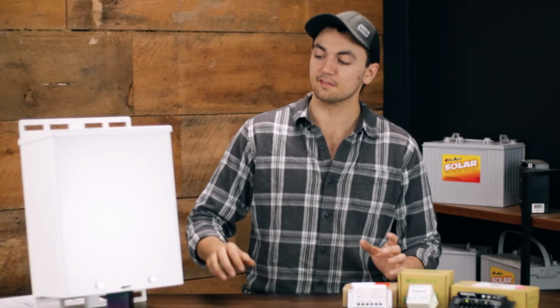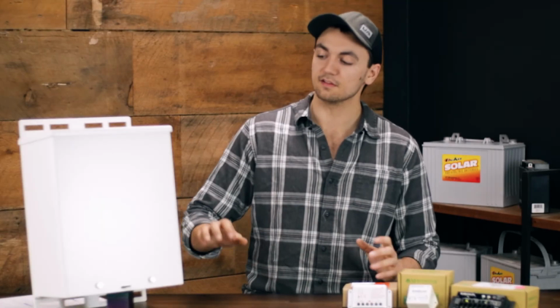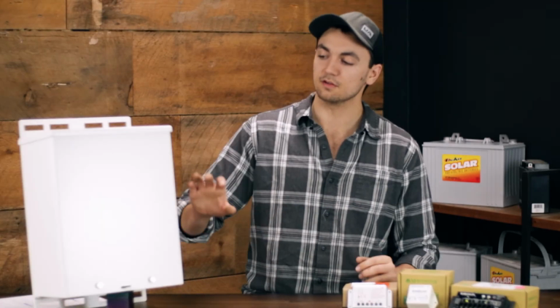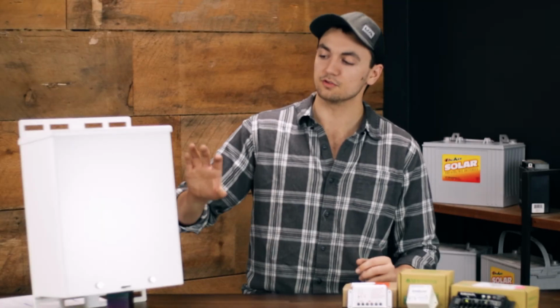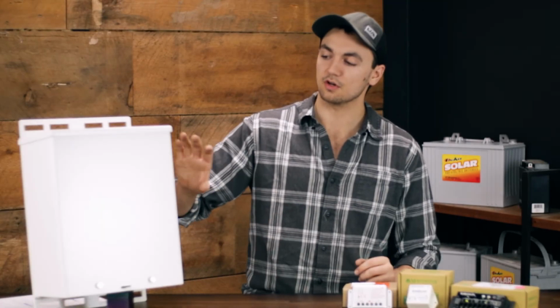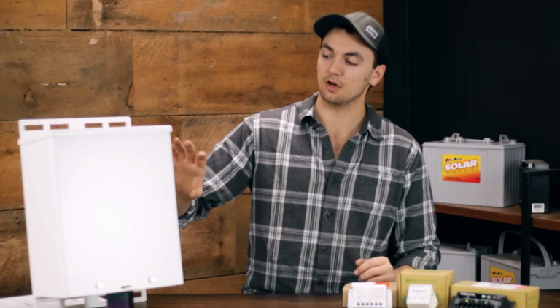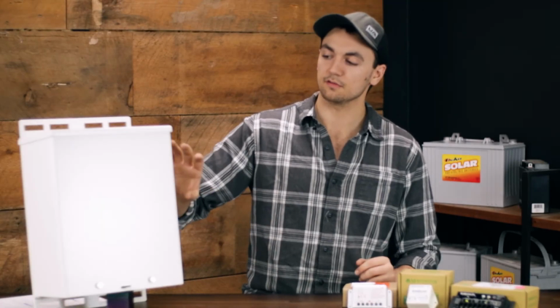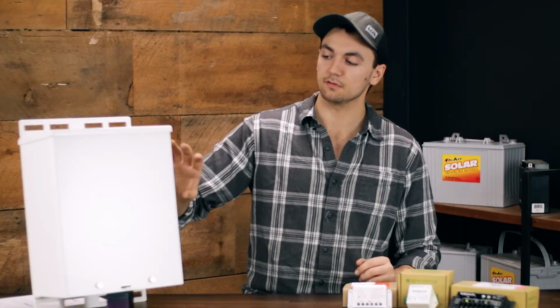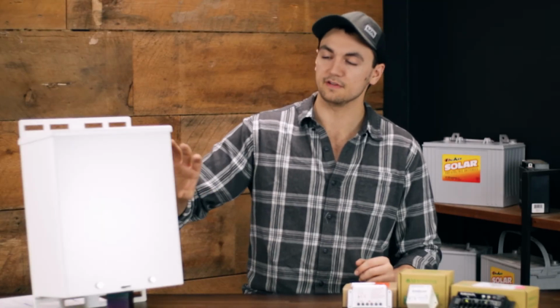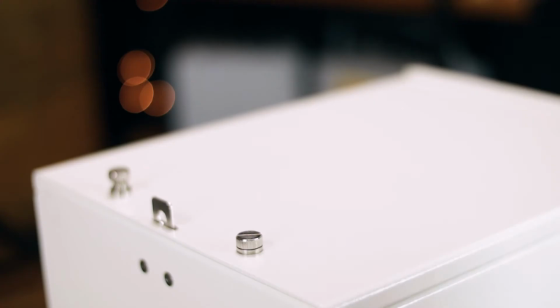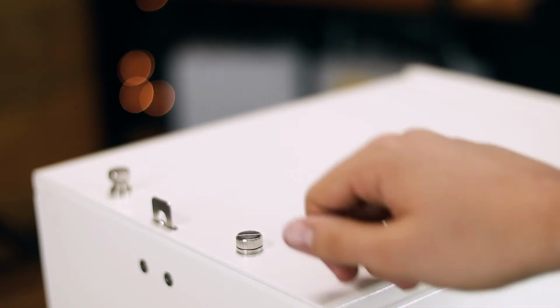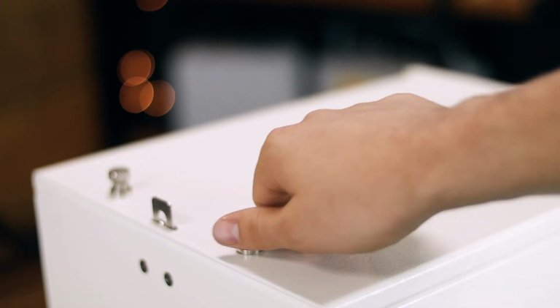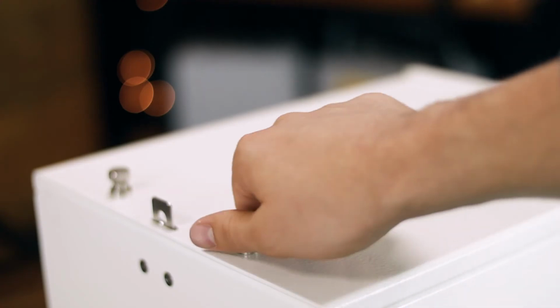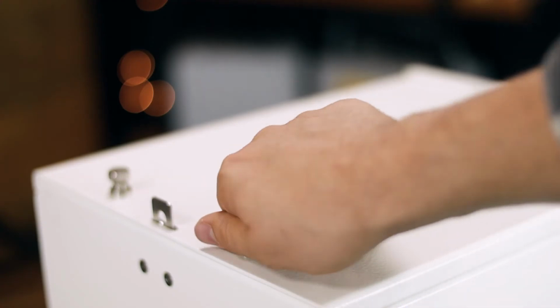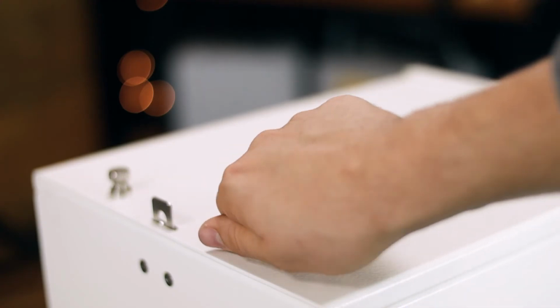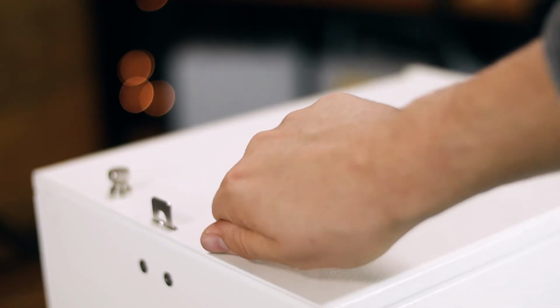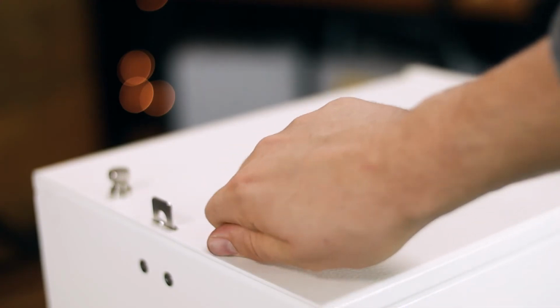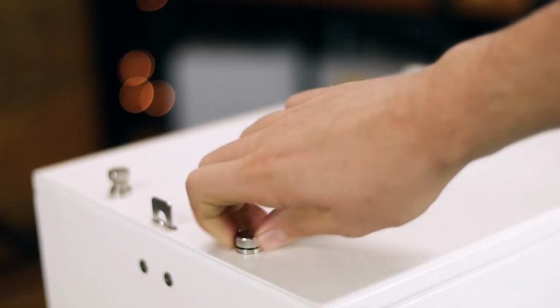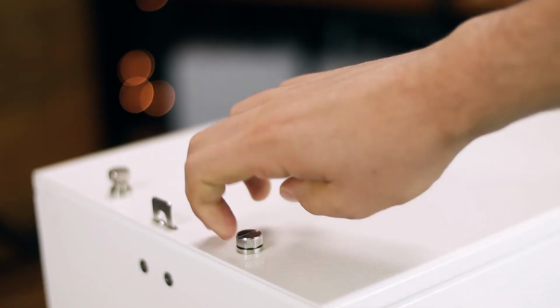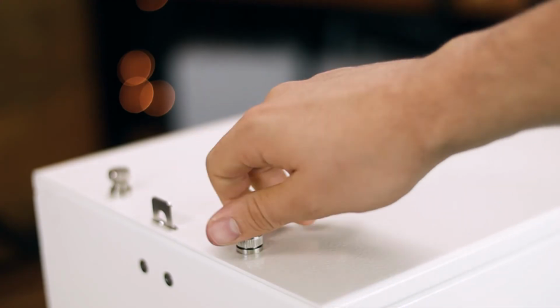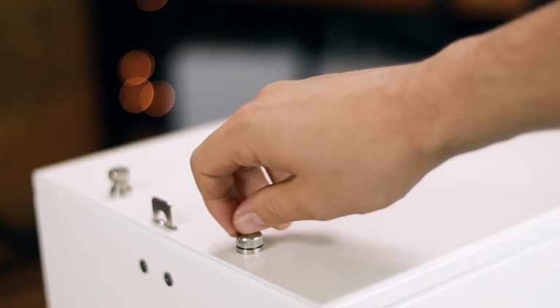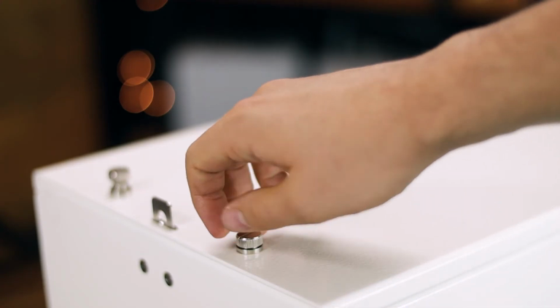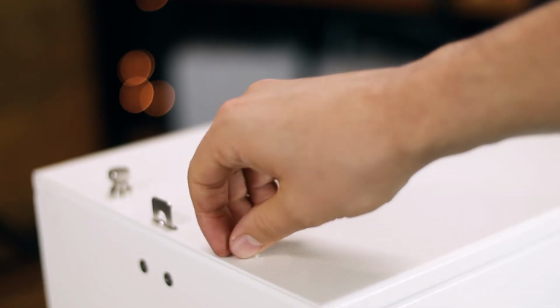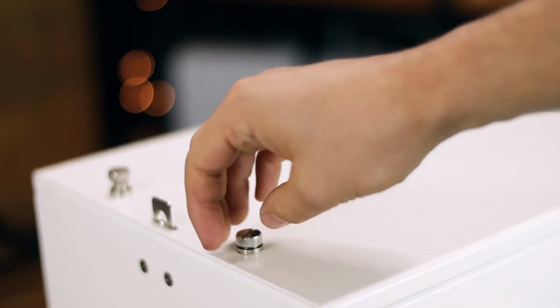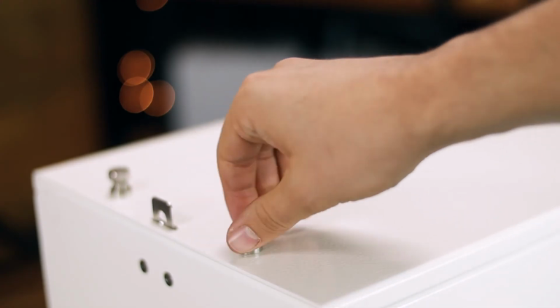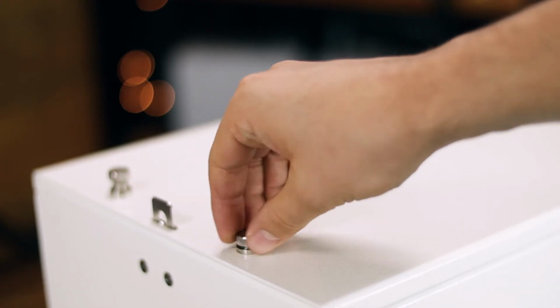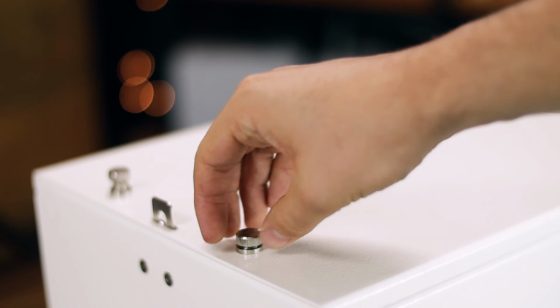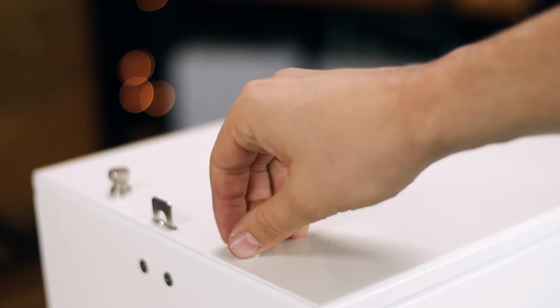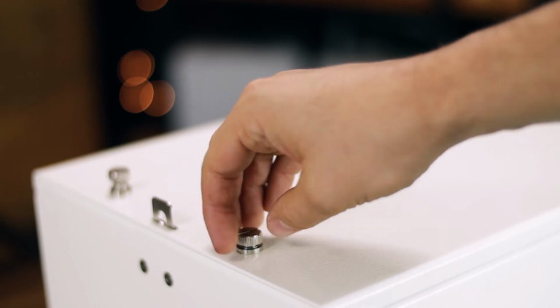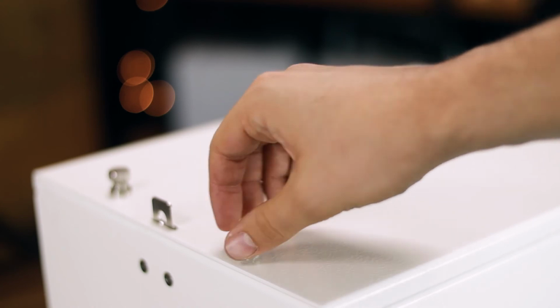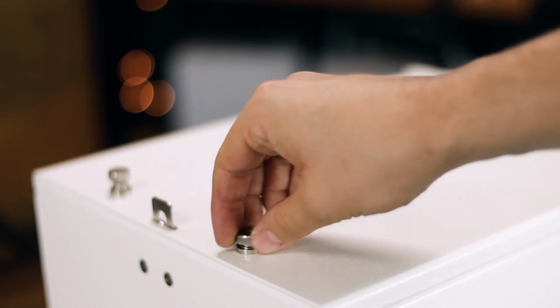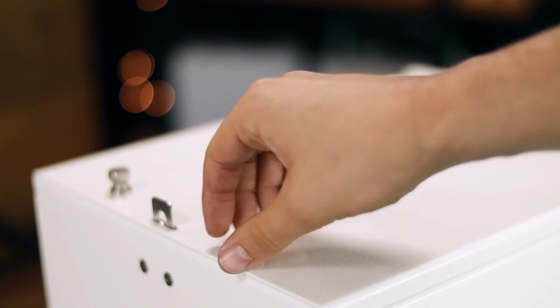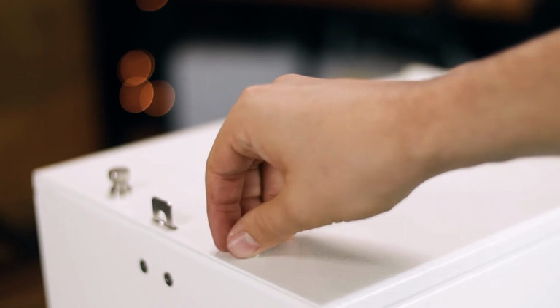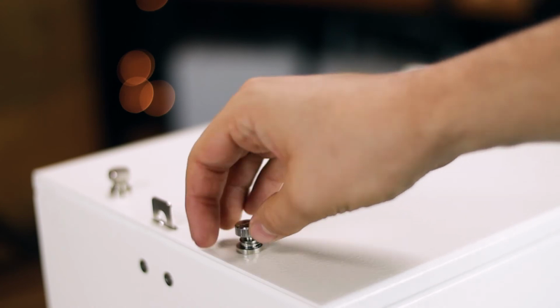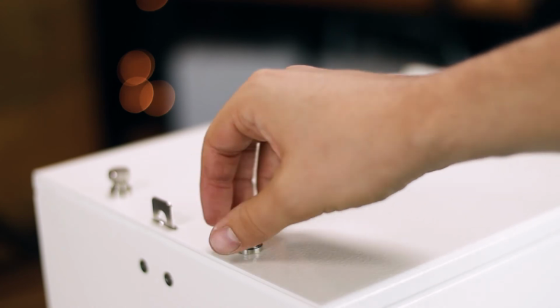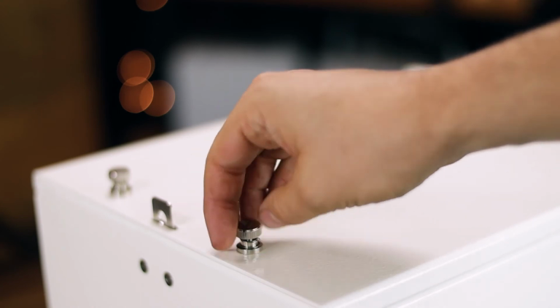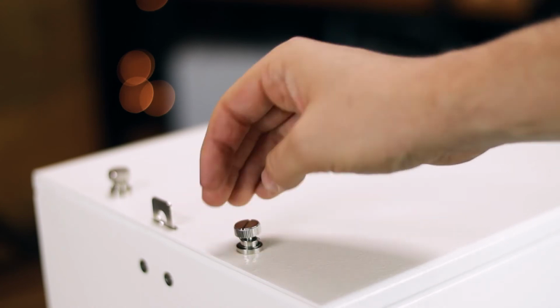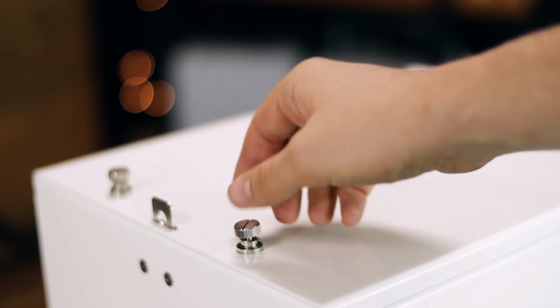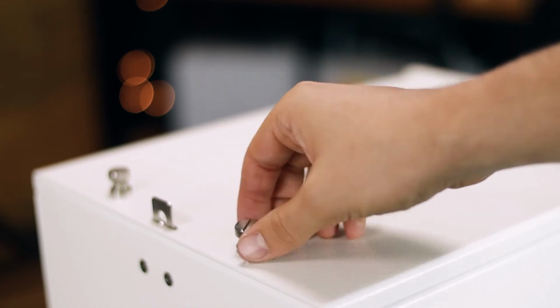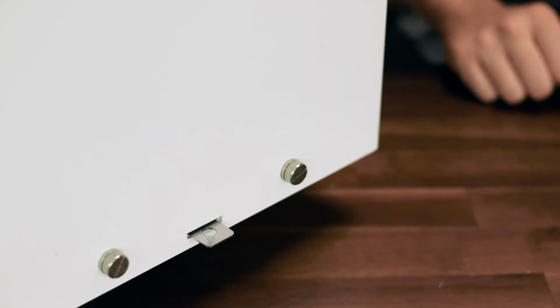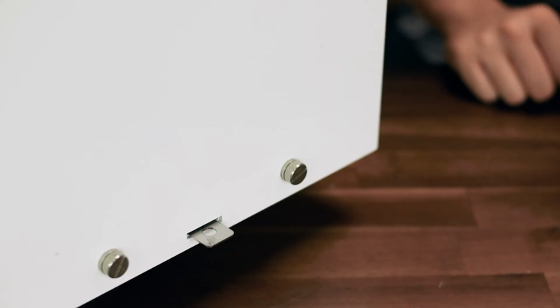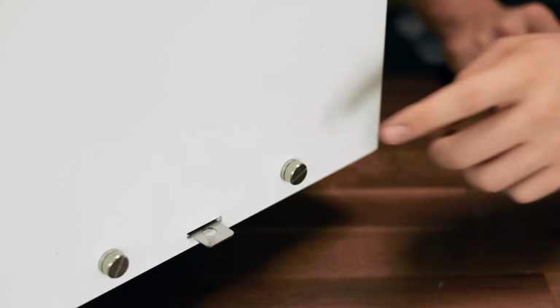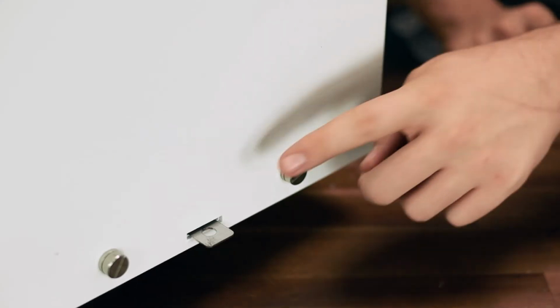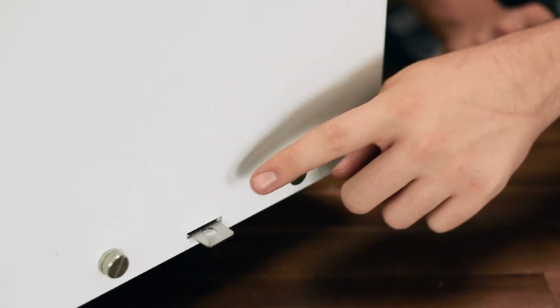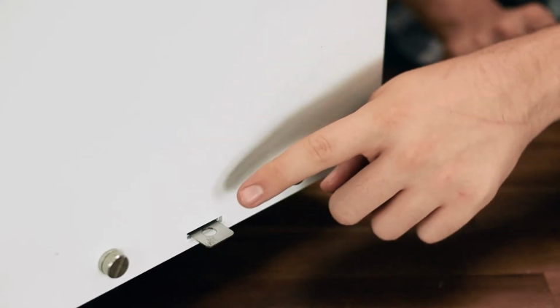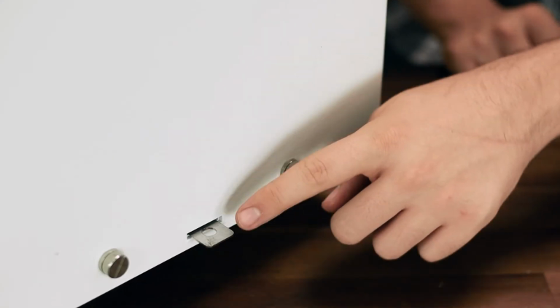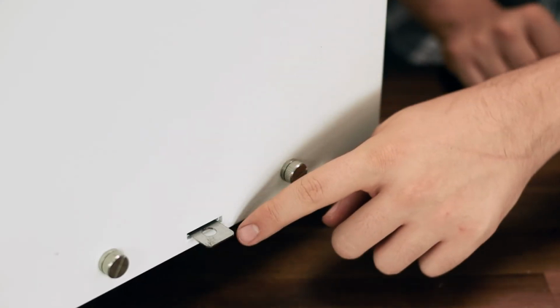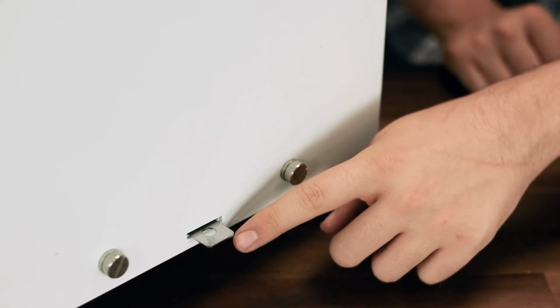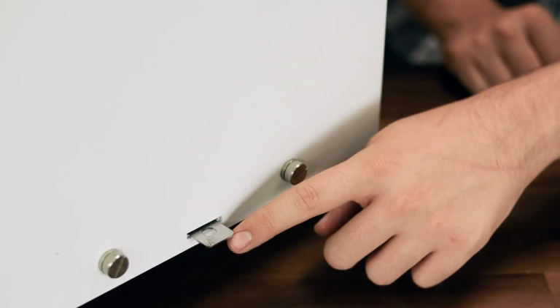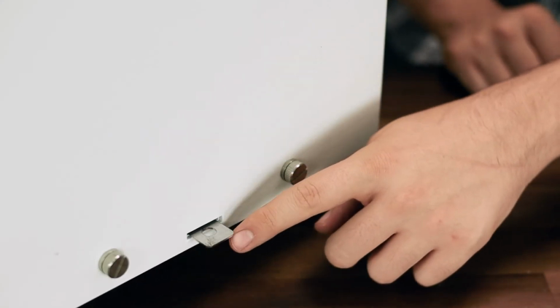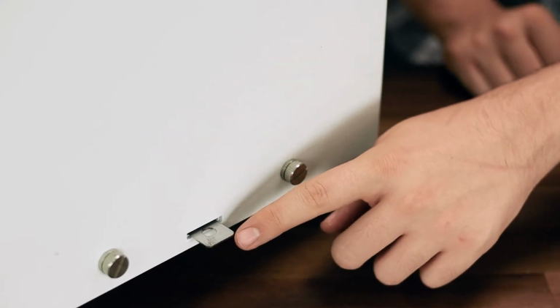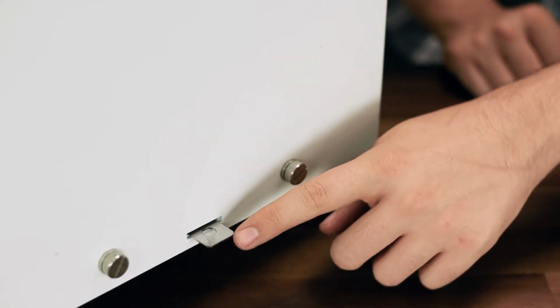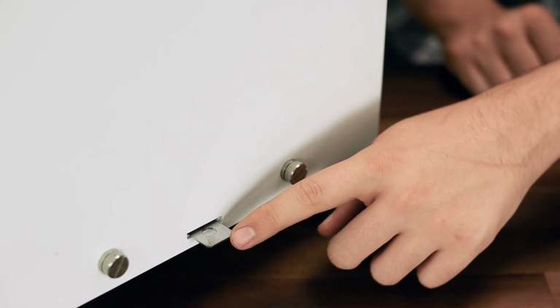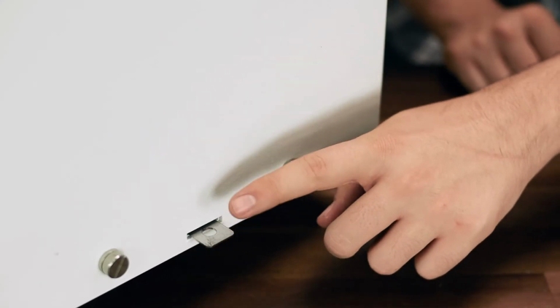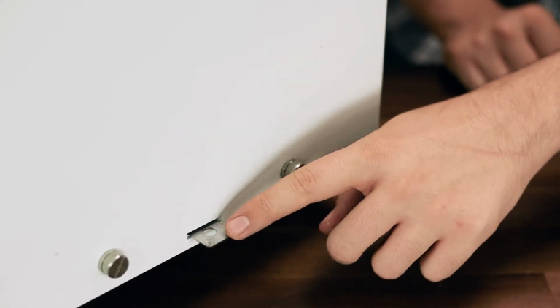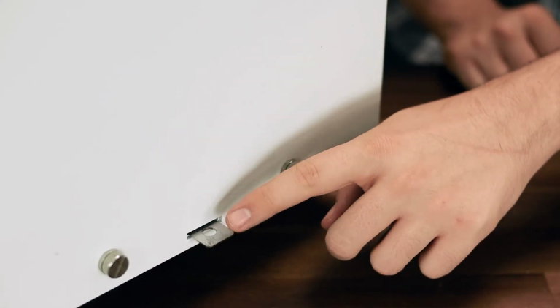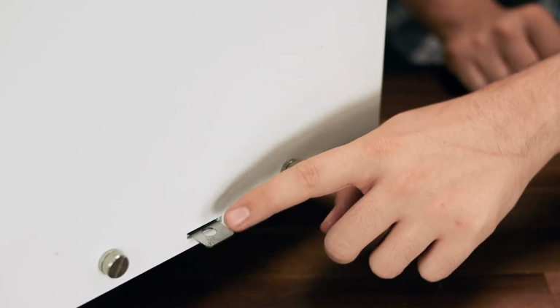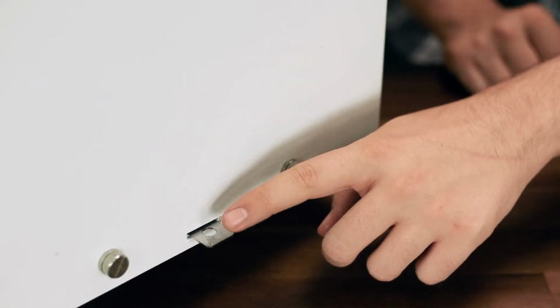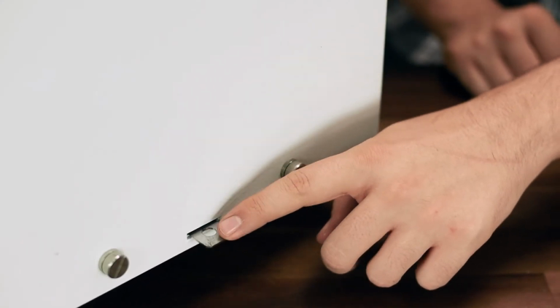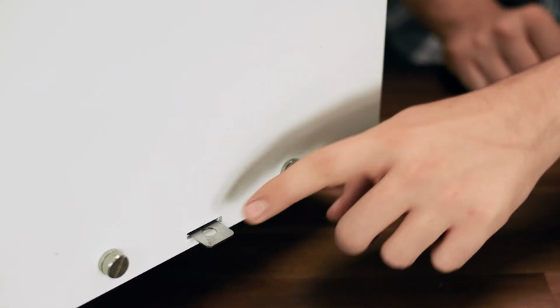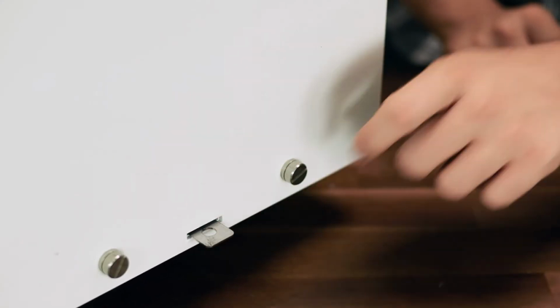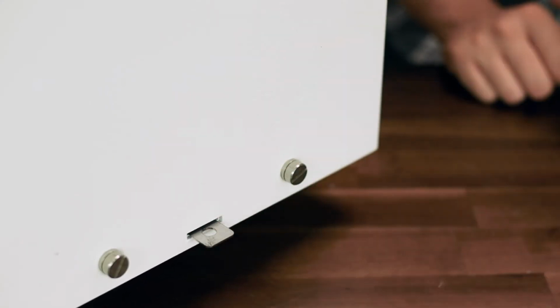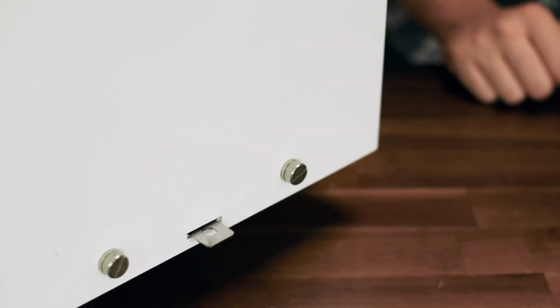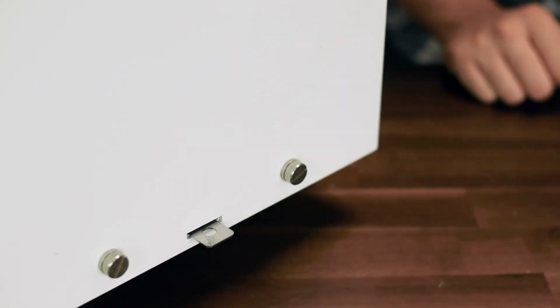This enclosure also features a removable lockable door. As you can see right here, this tab allows you to put a padlock in there and keep all of your equipment safe.